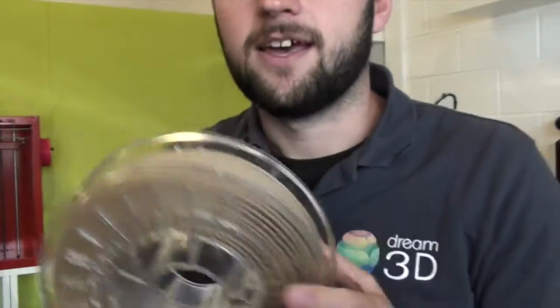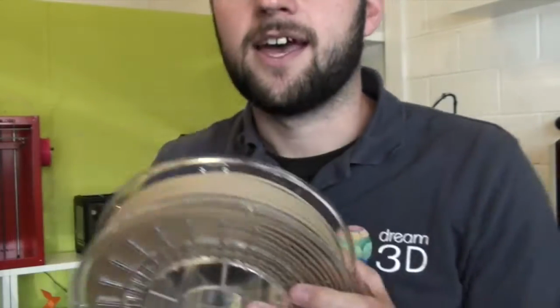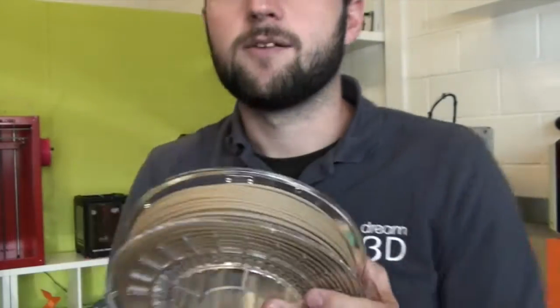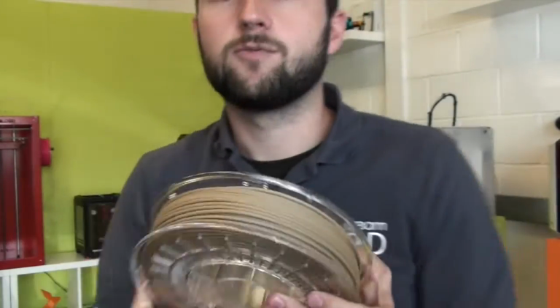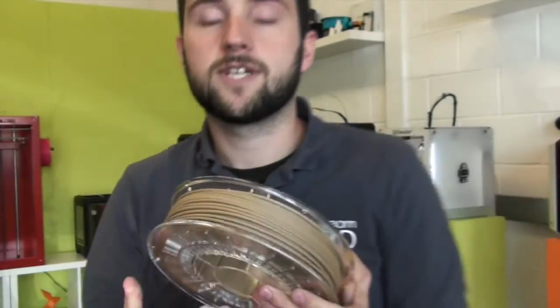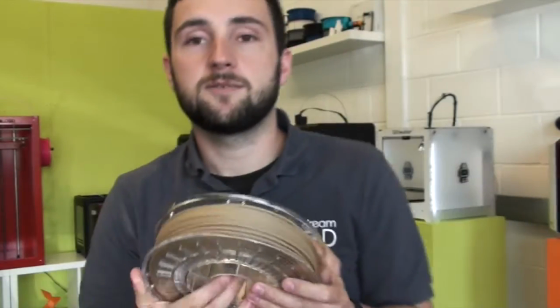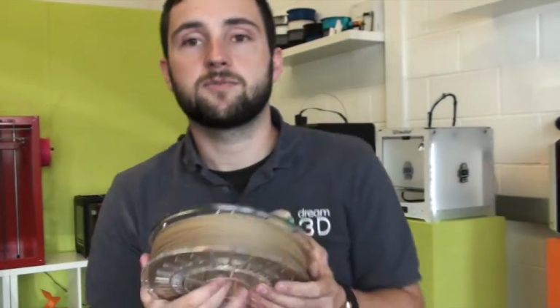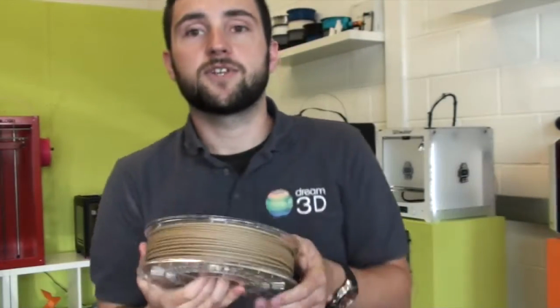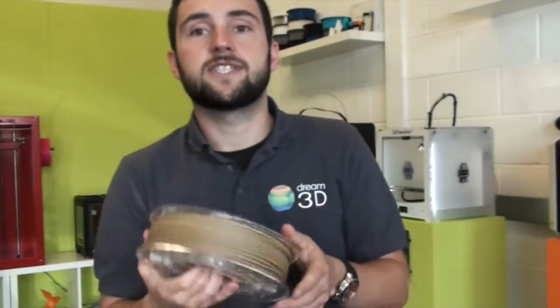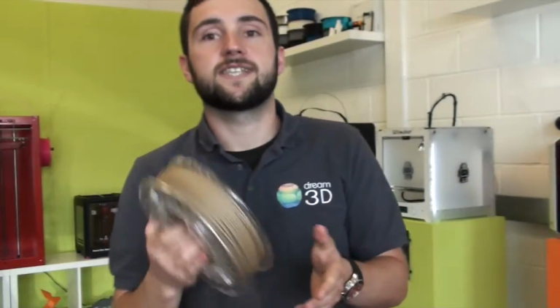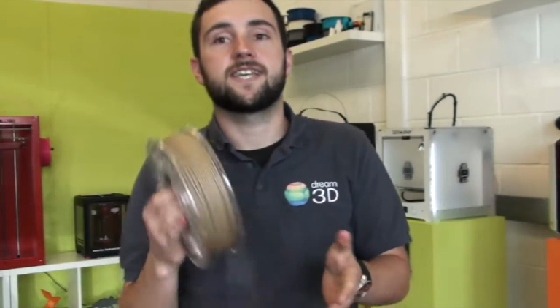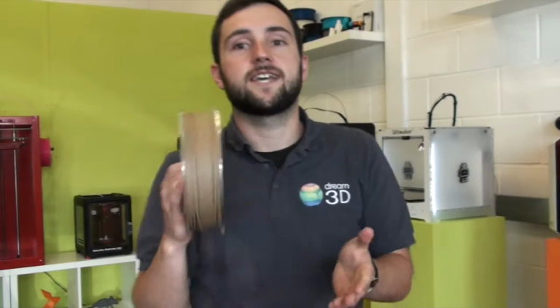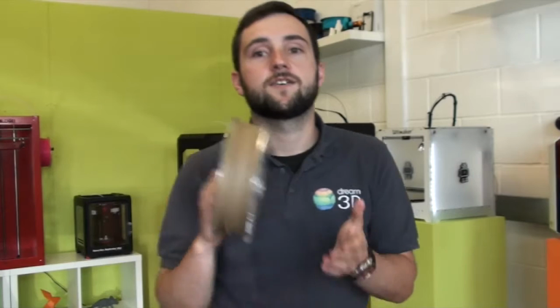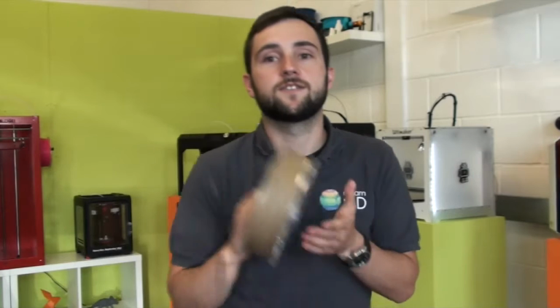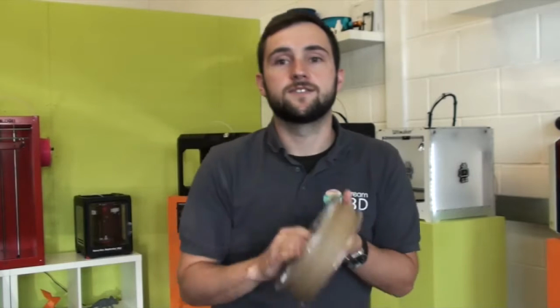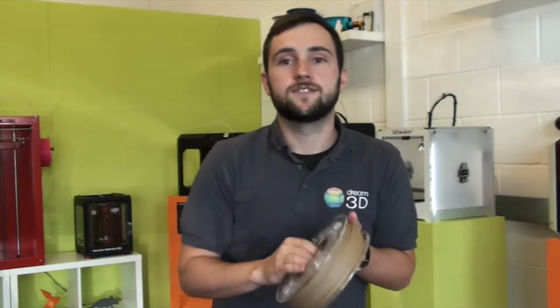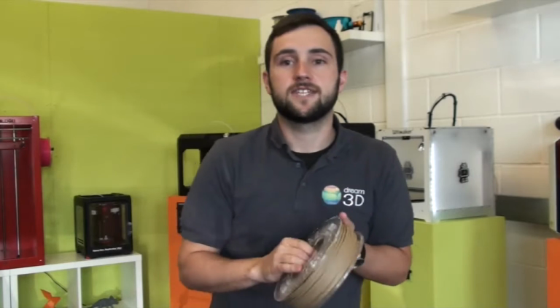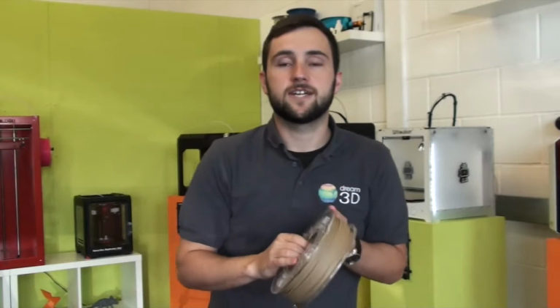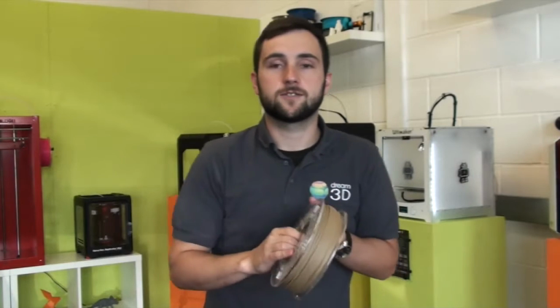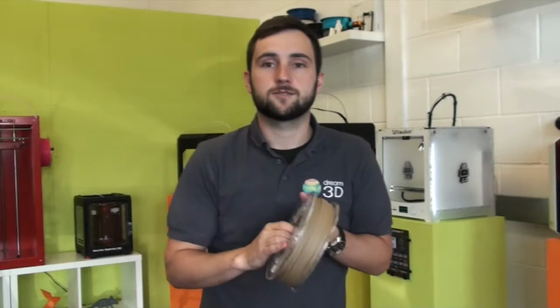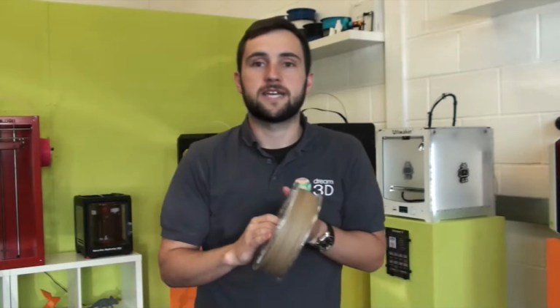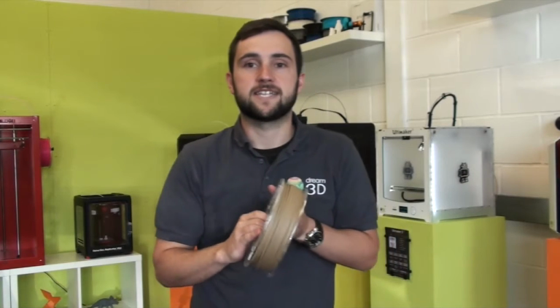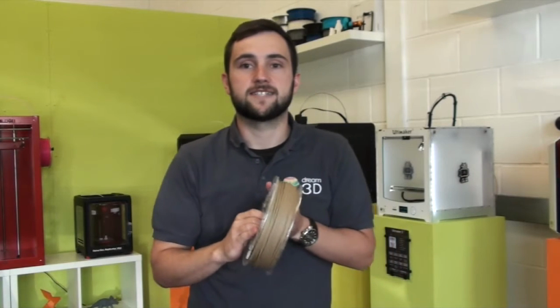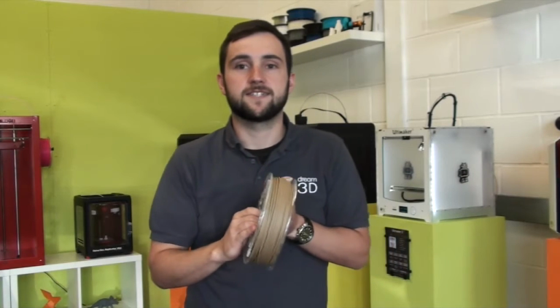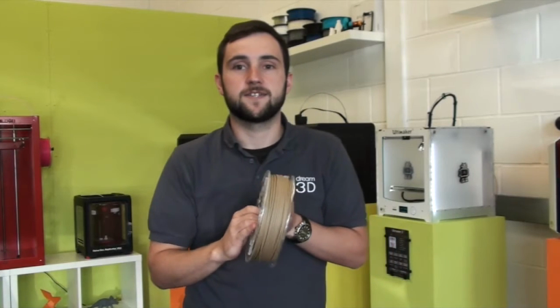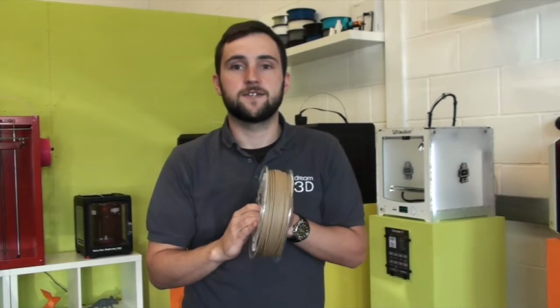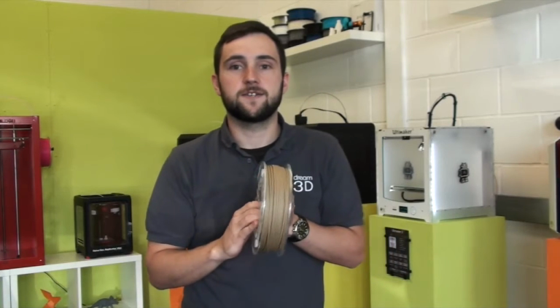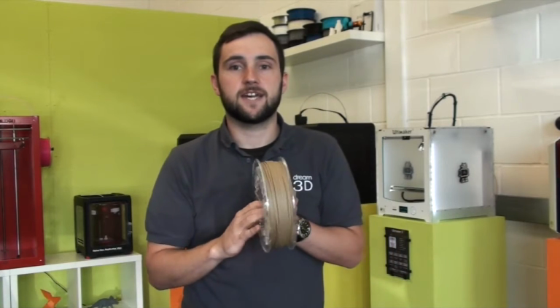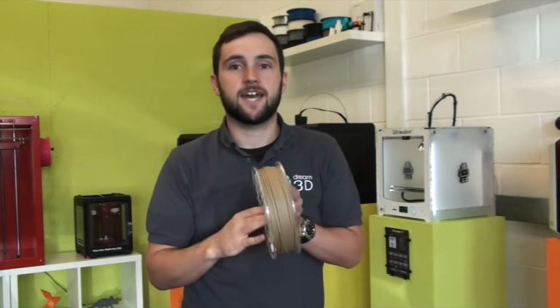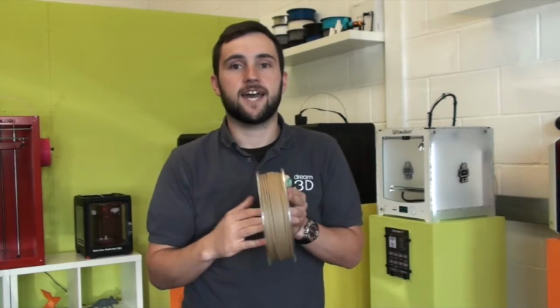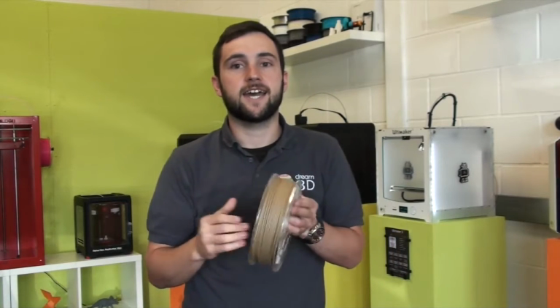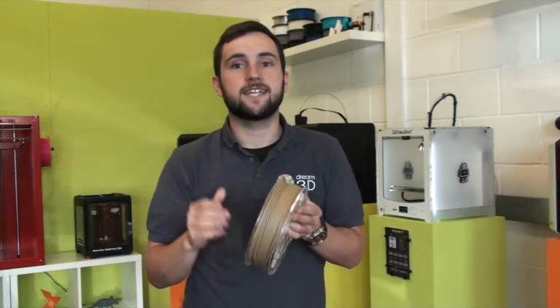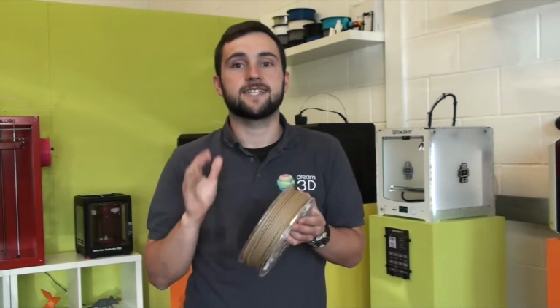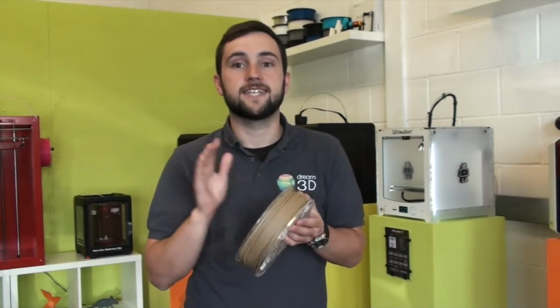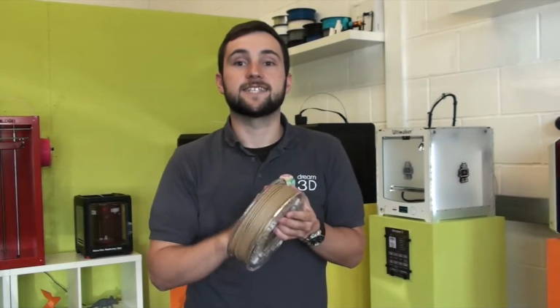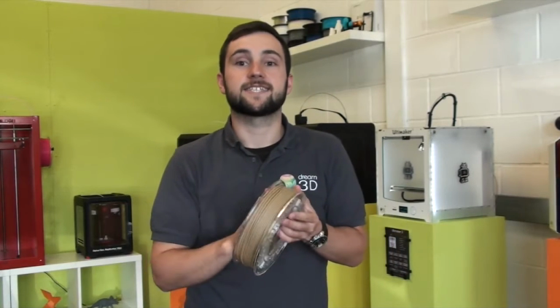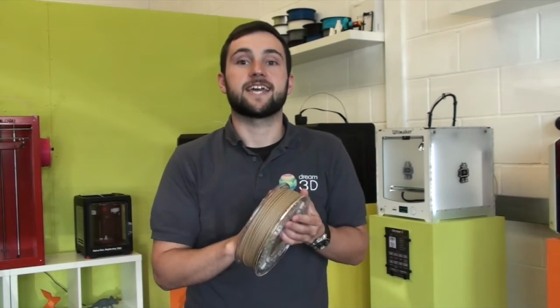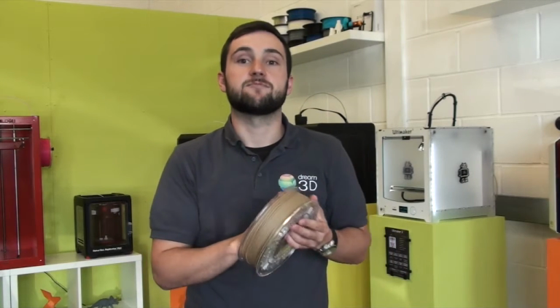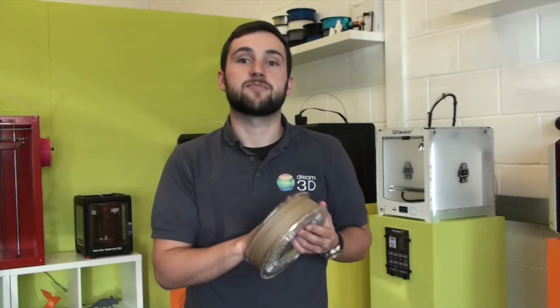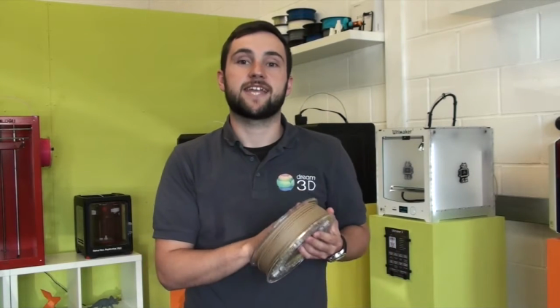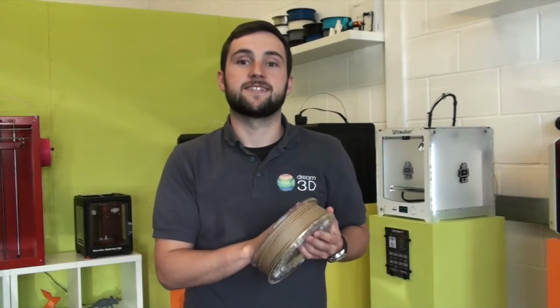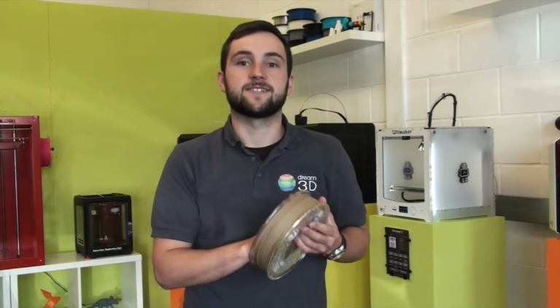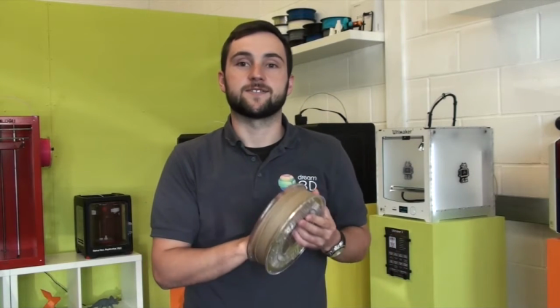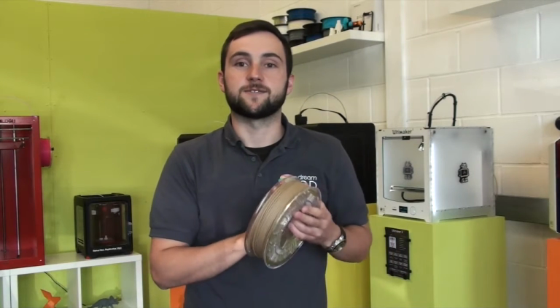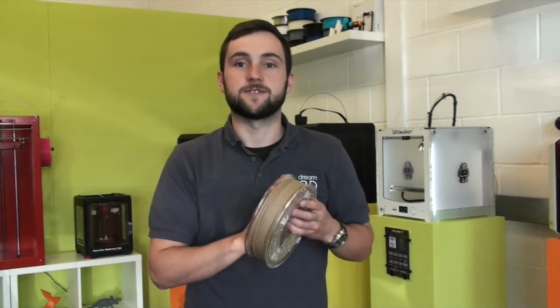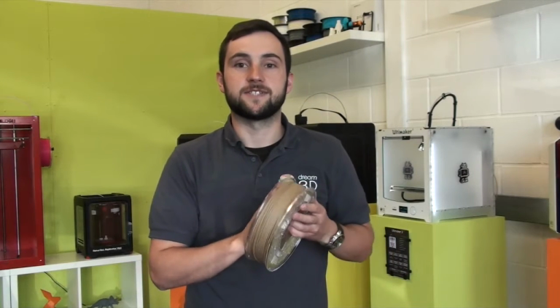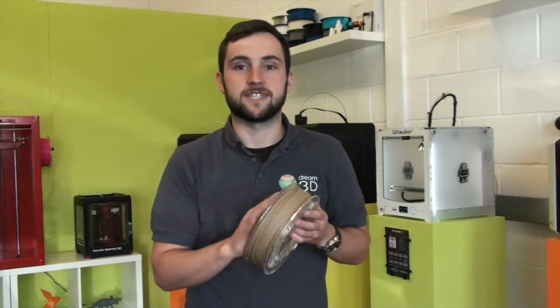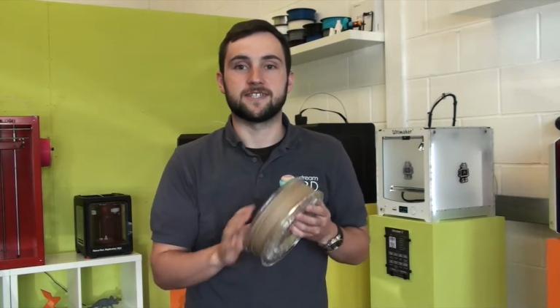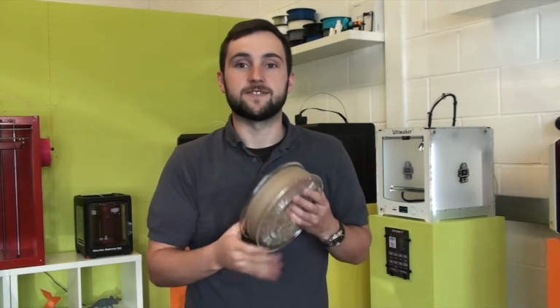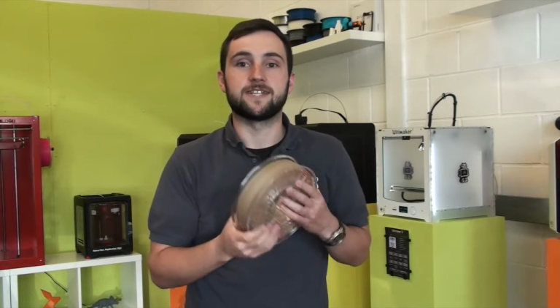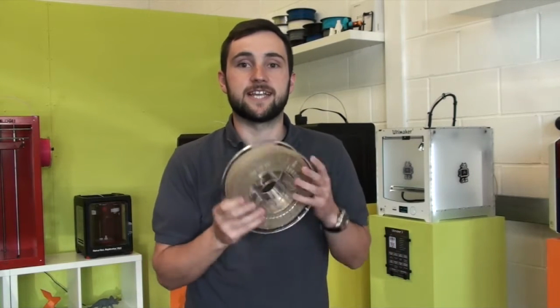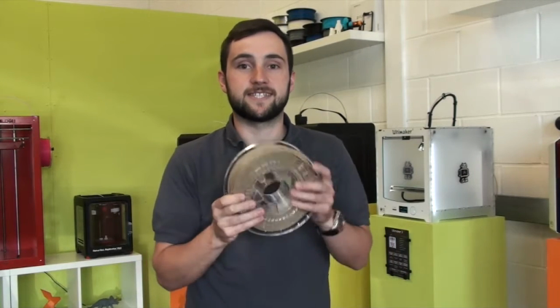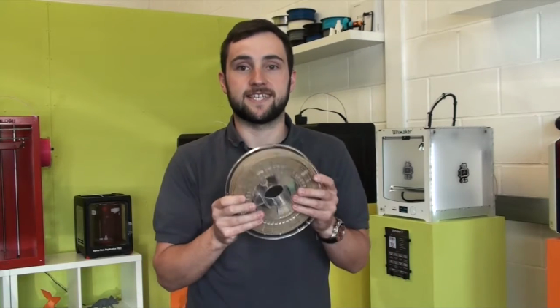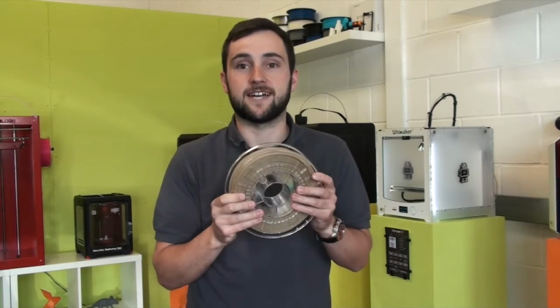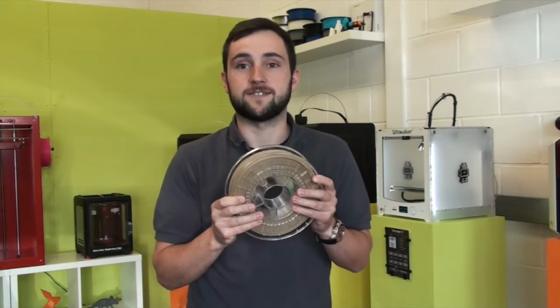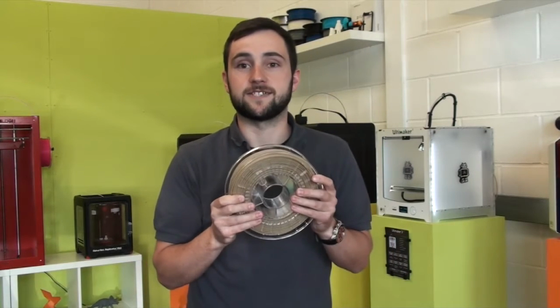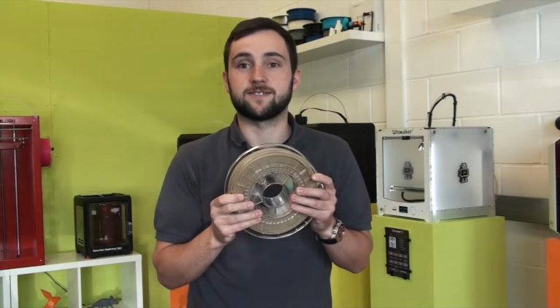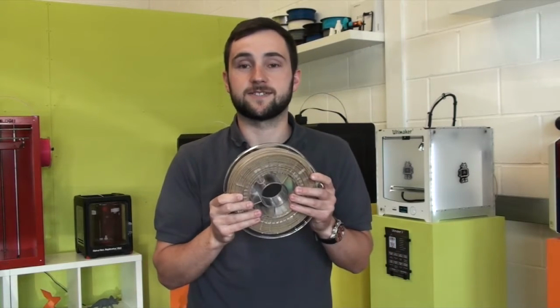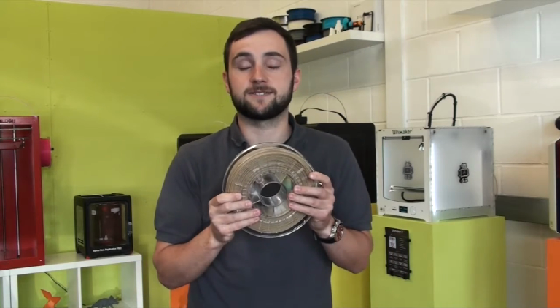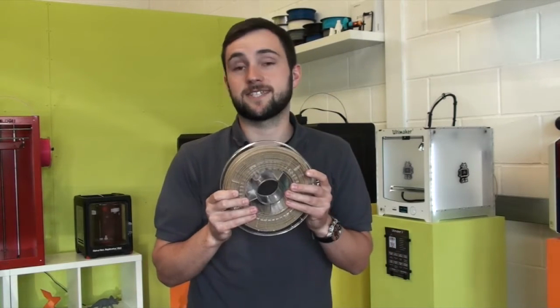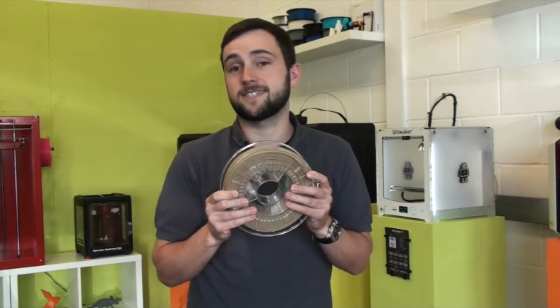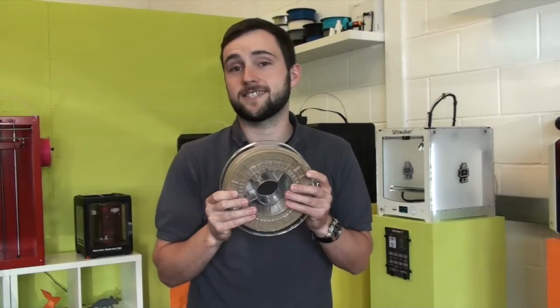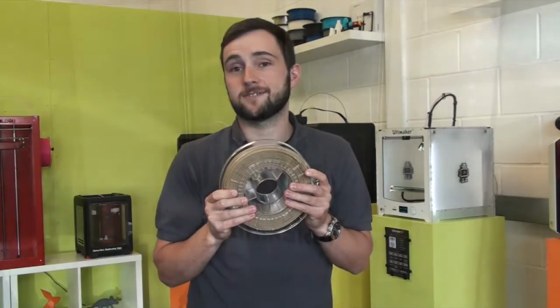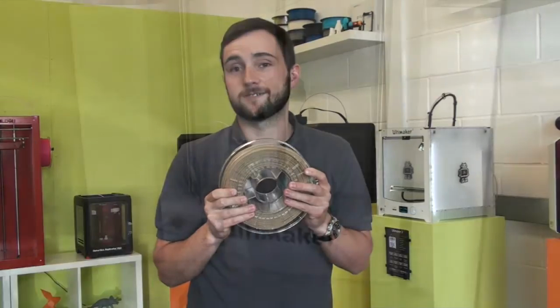We're going to be printing it on the Ultimaker 2, and it's a pencil, so let's see how it turns out.